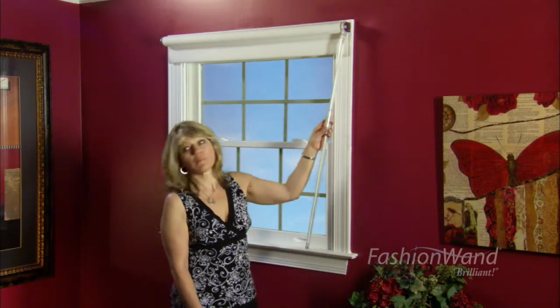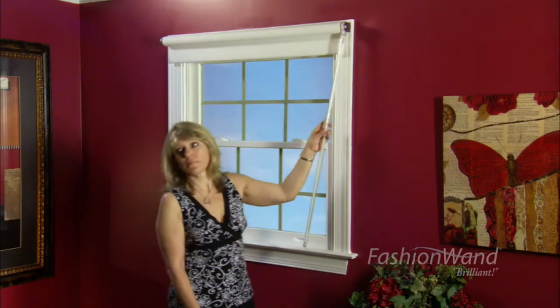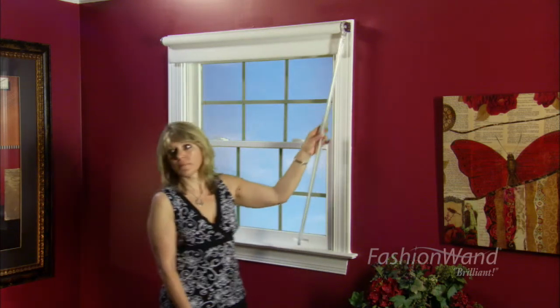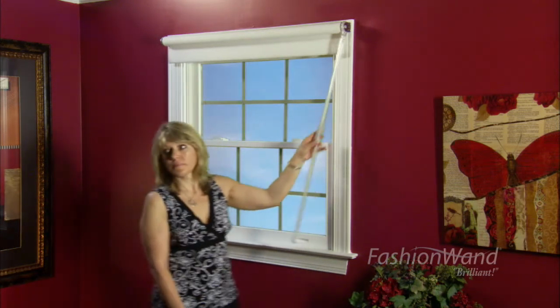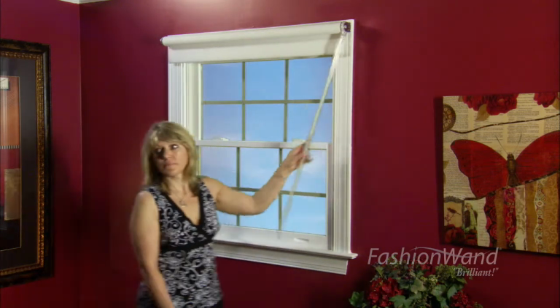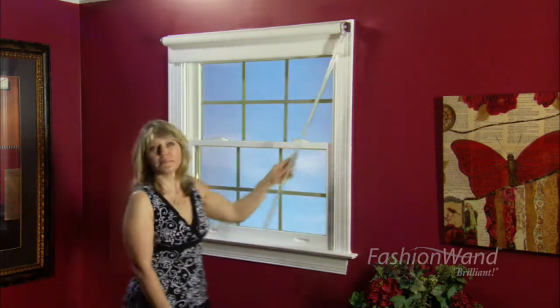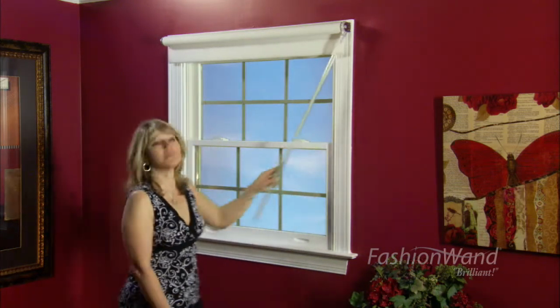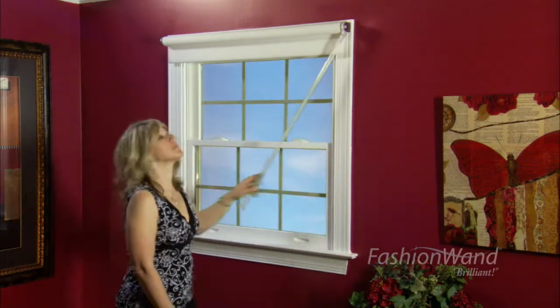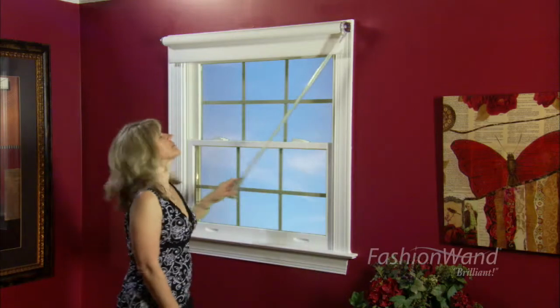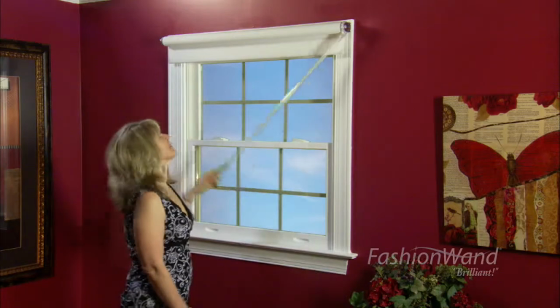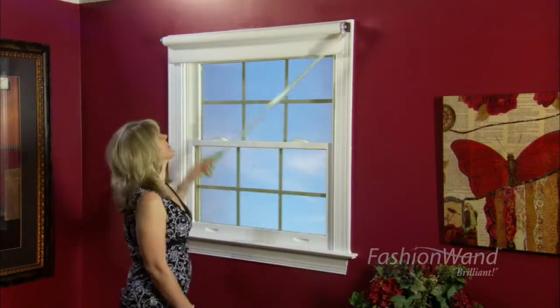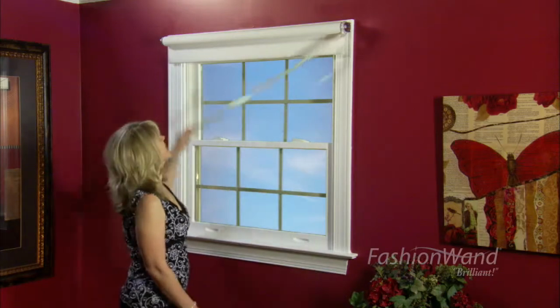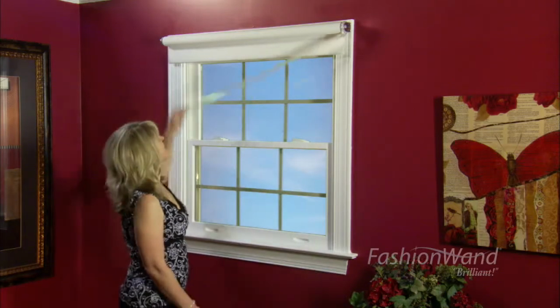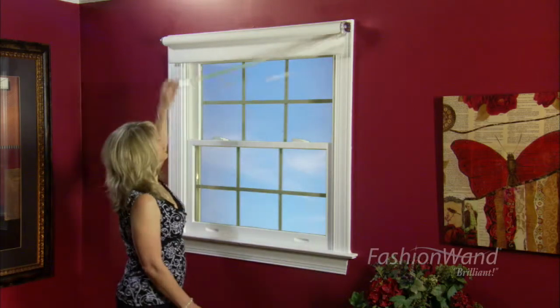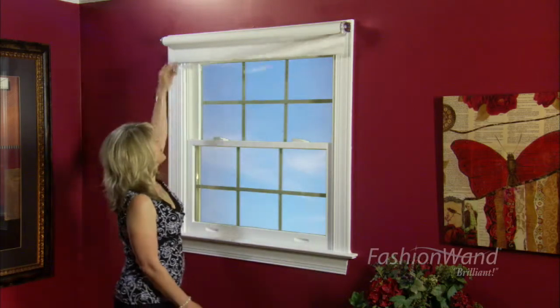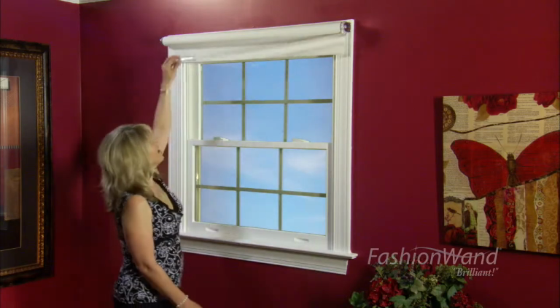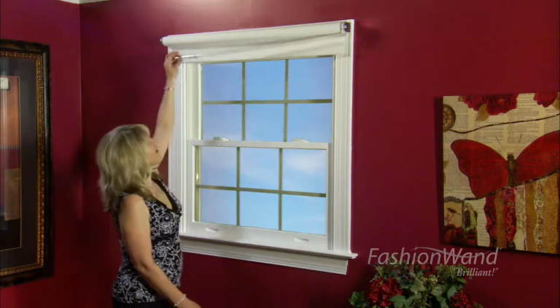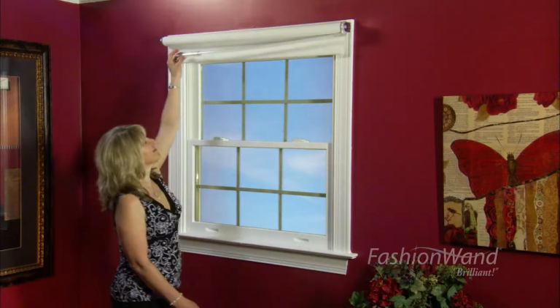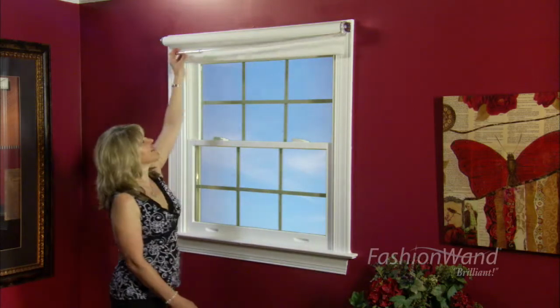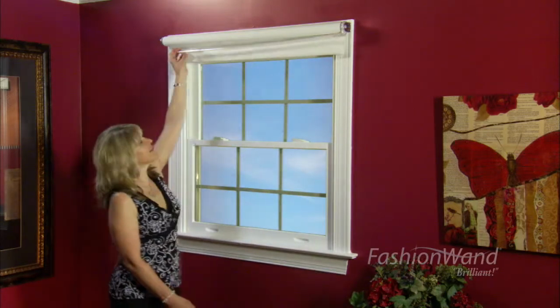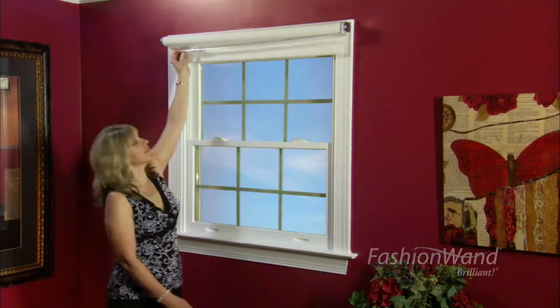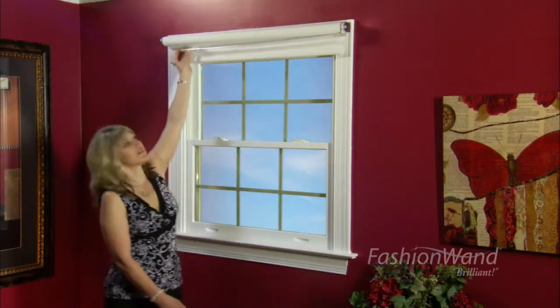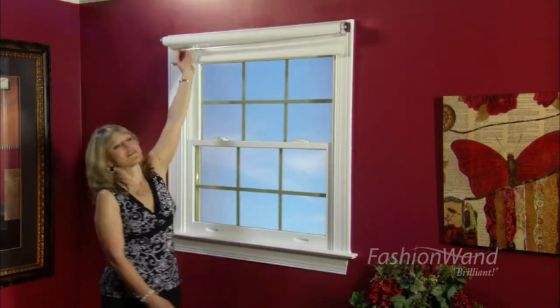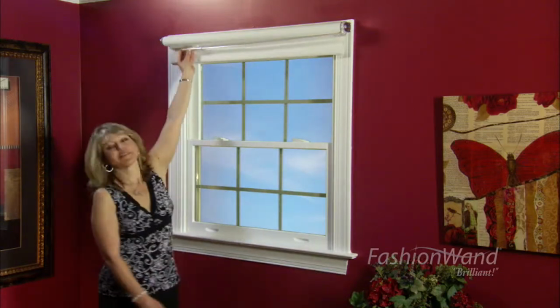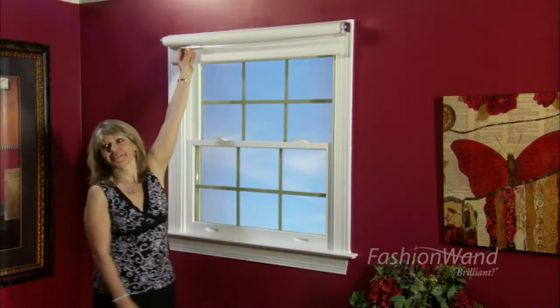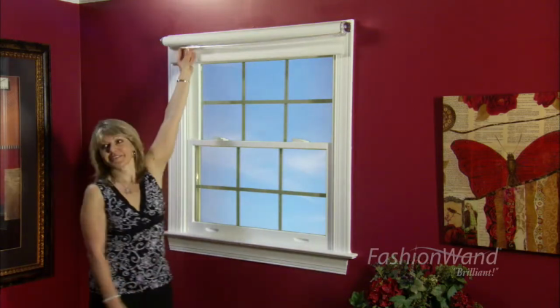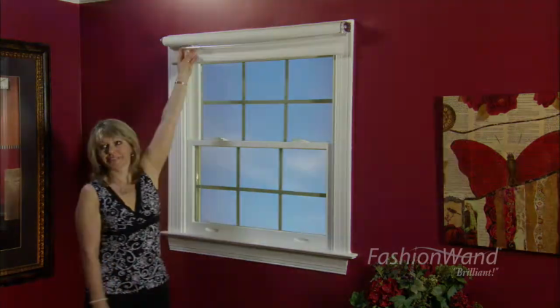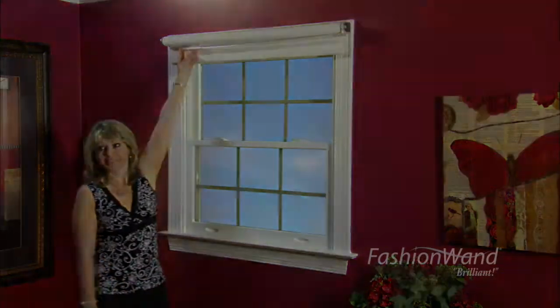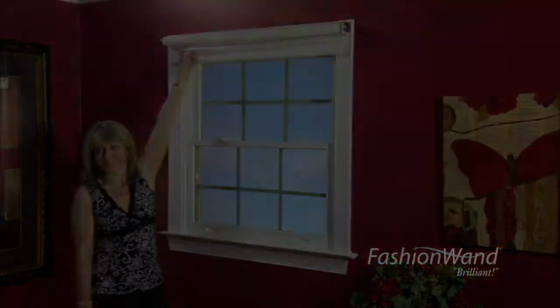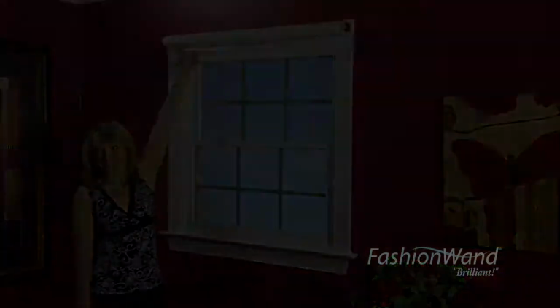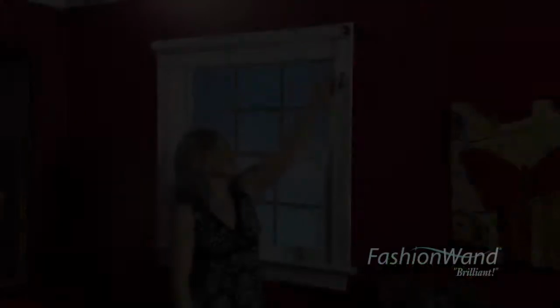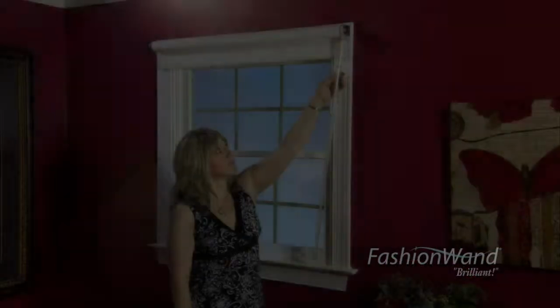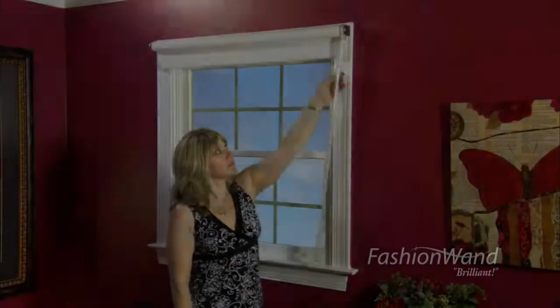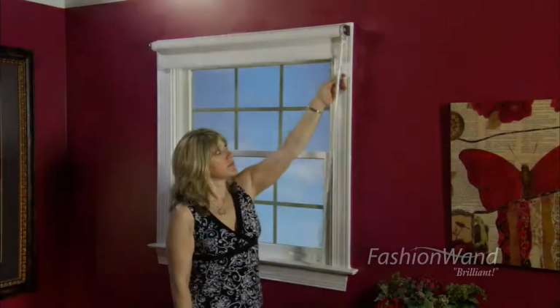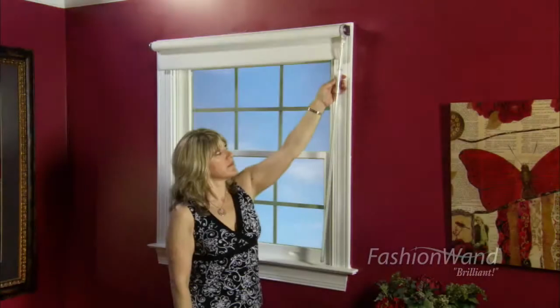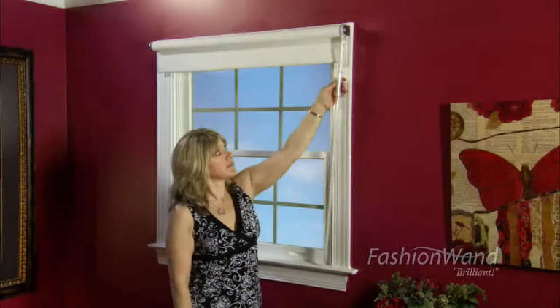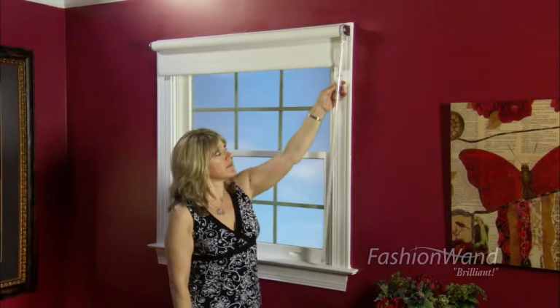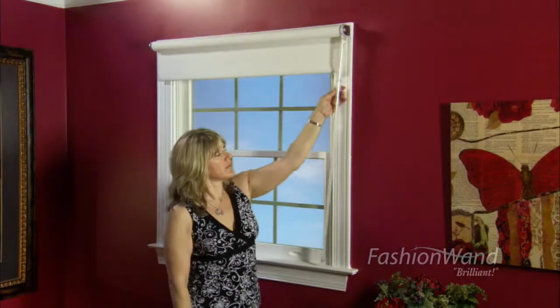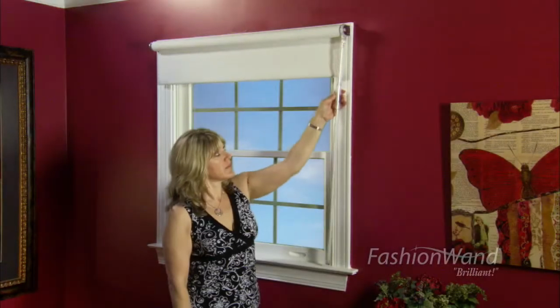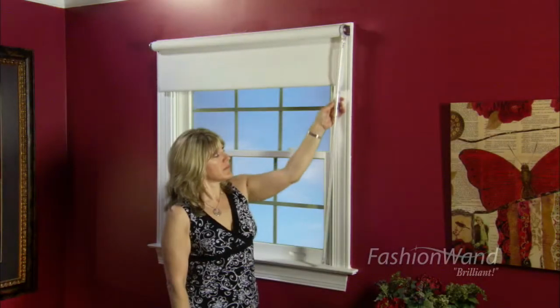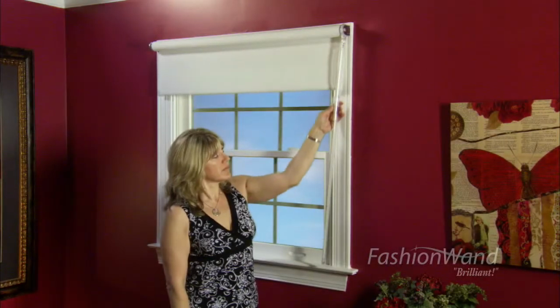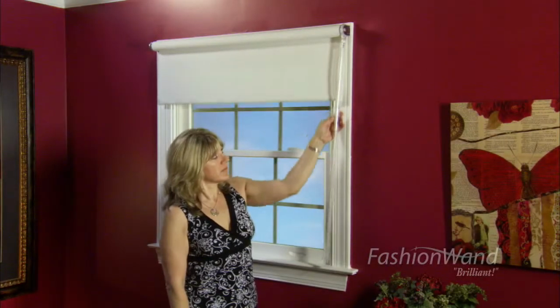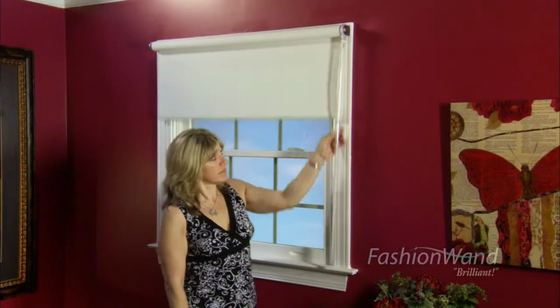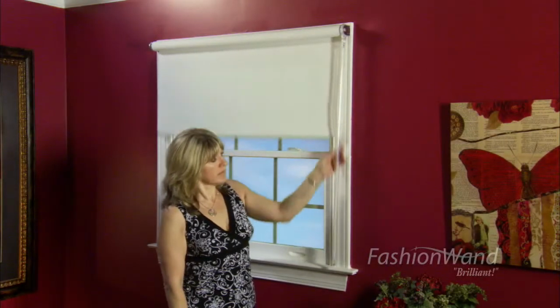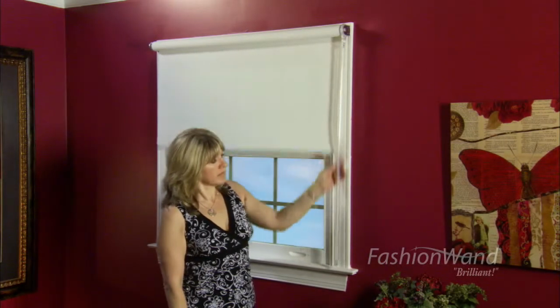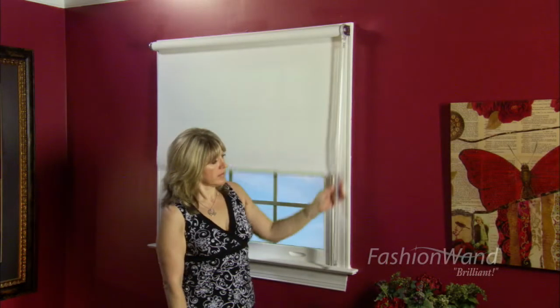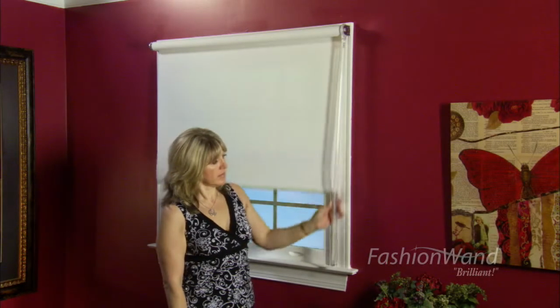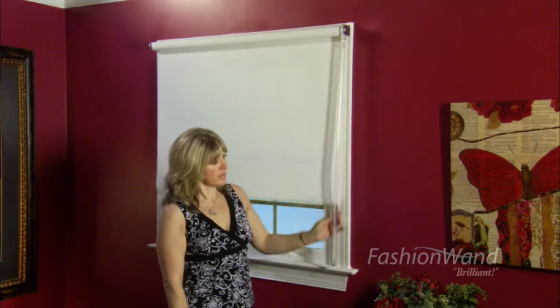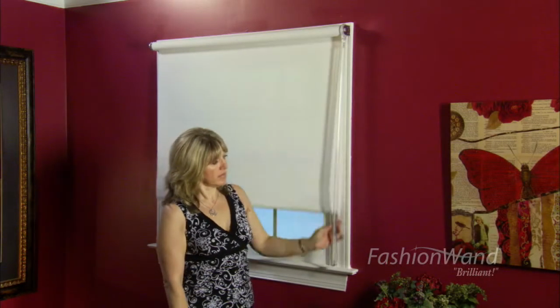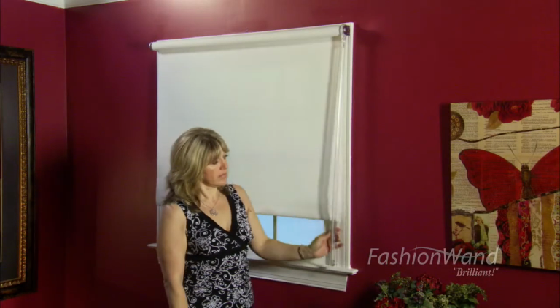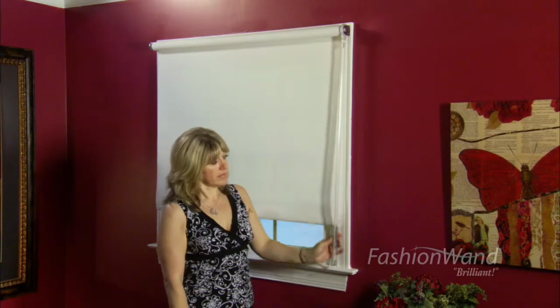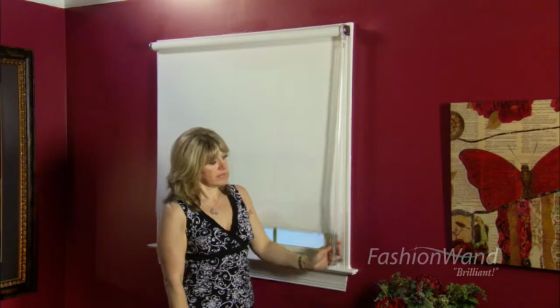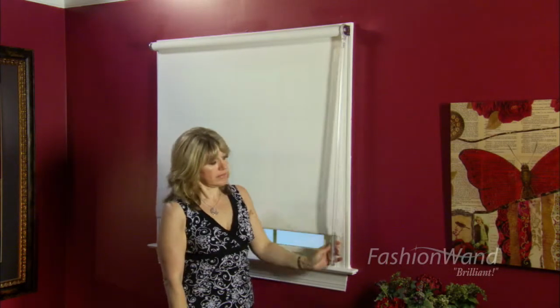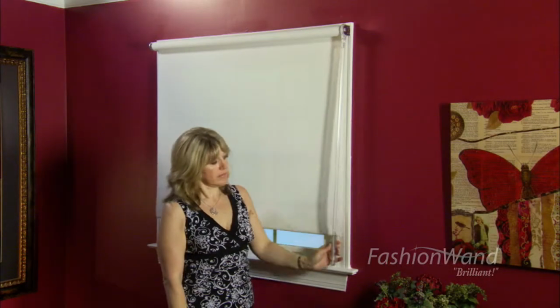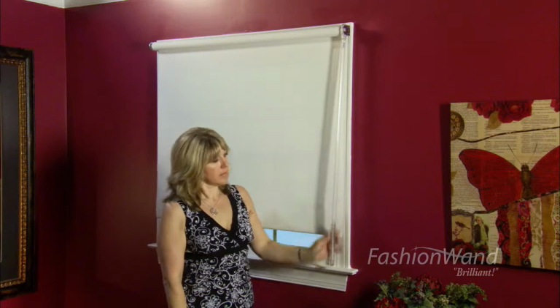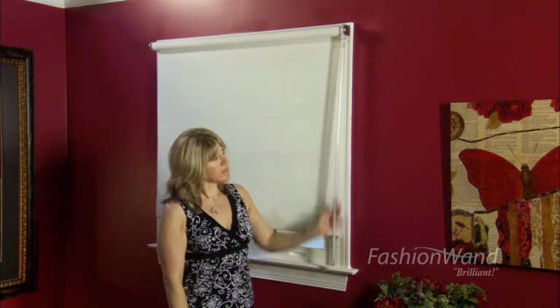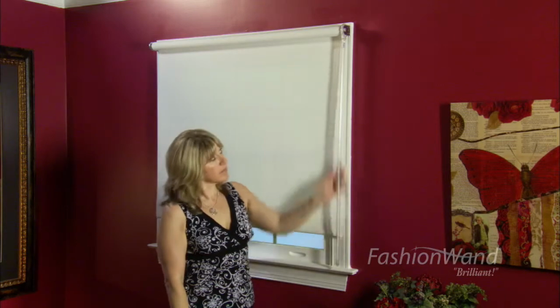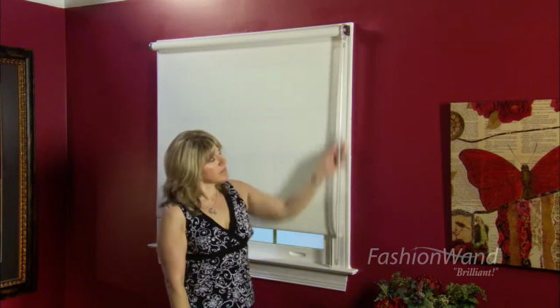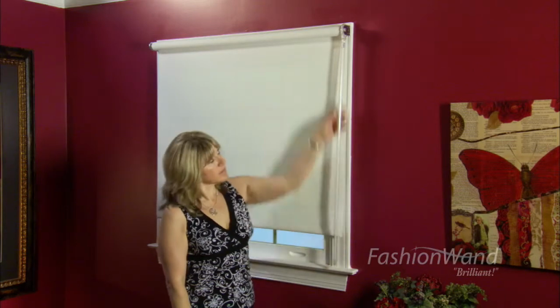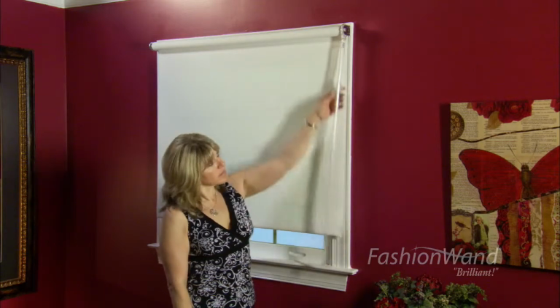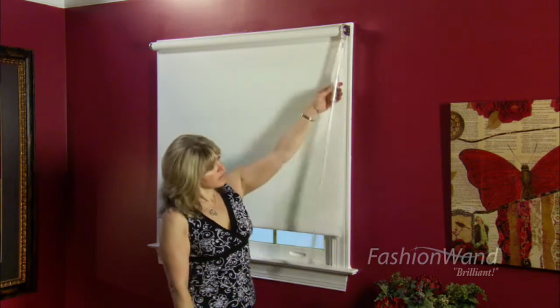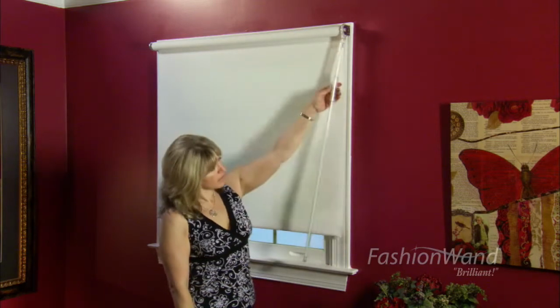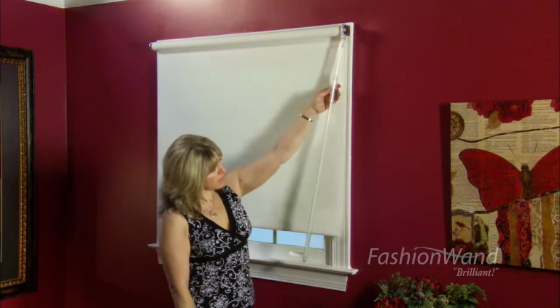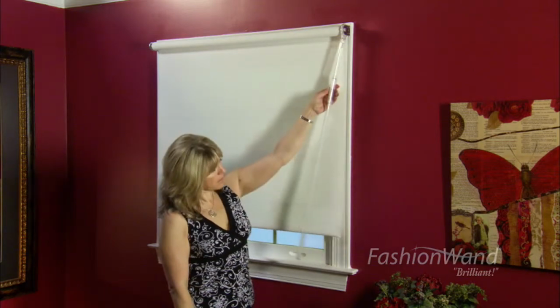You have created an updated look on your window treatments that are safe, easy to install and operate.